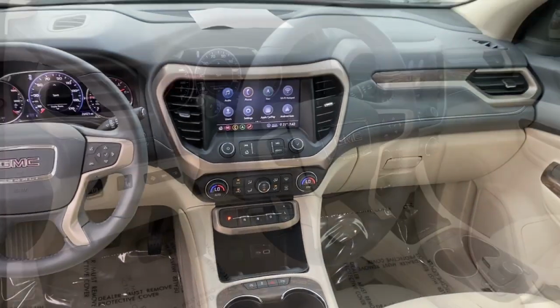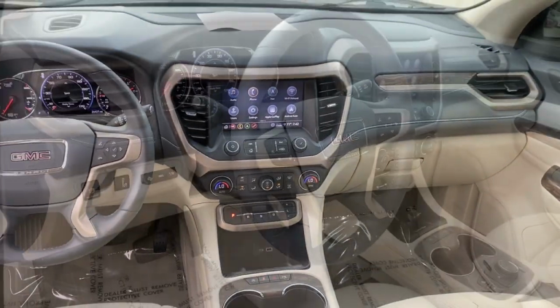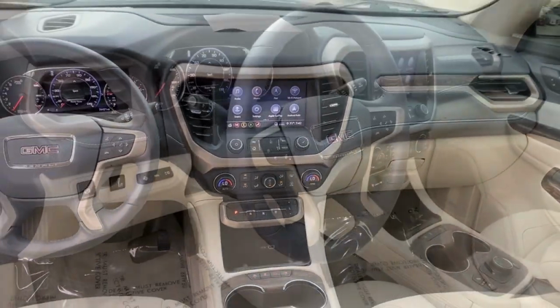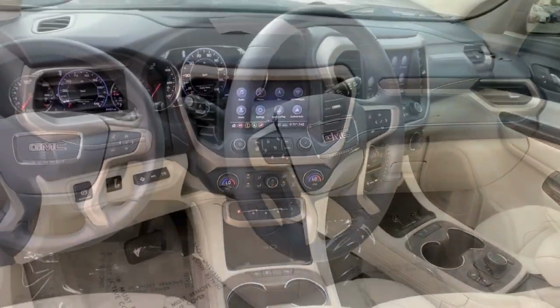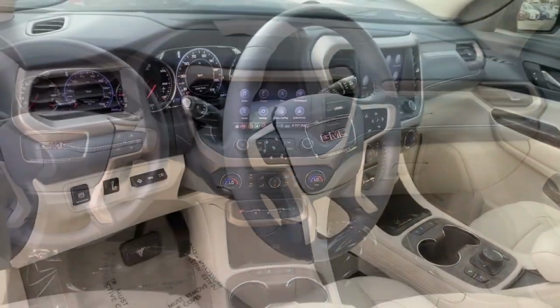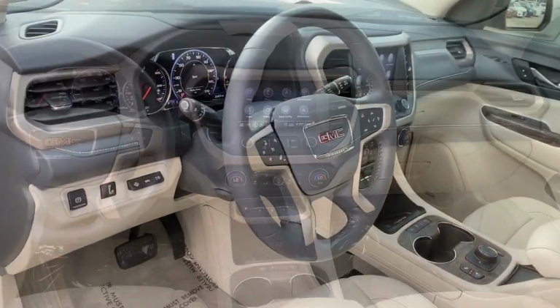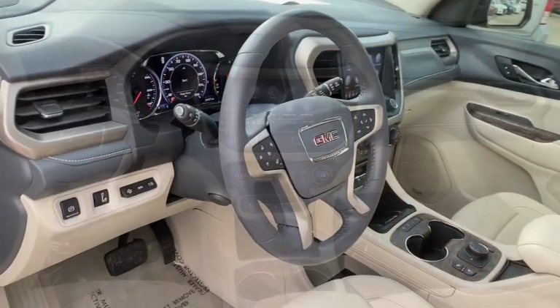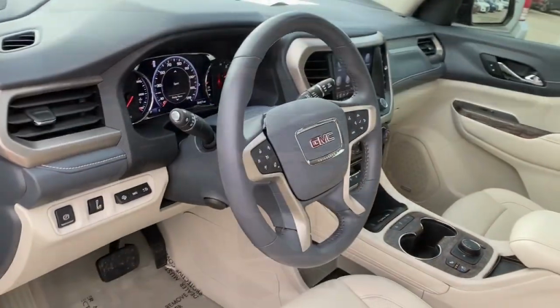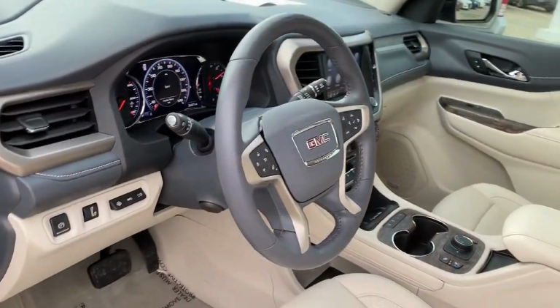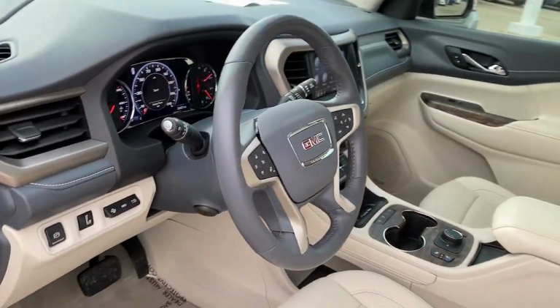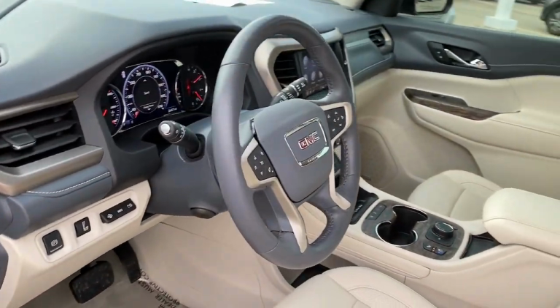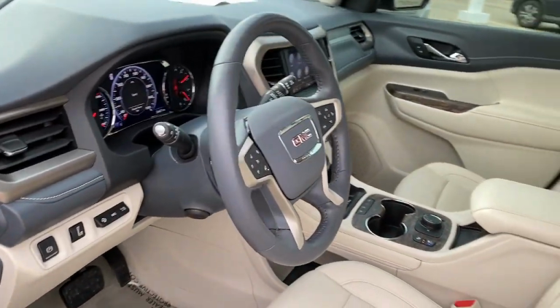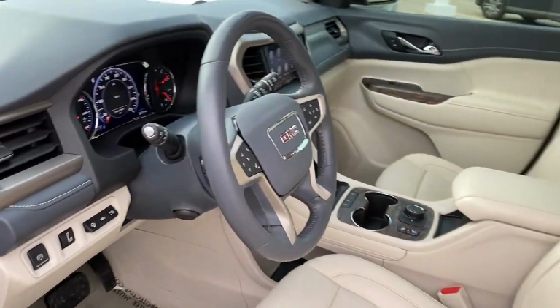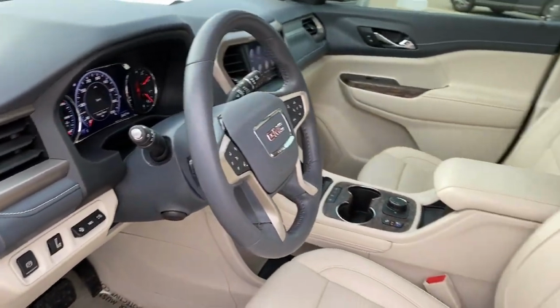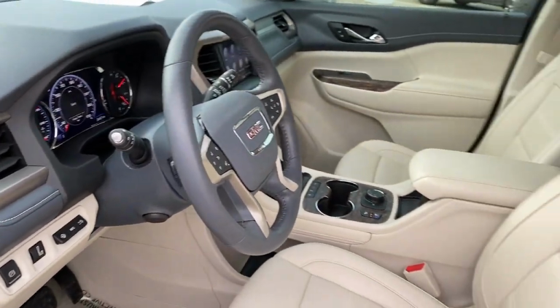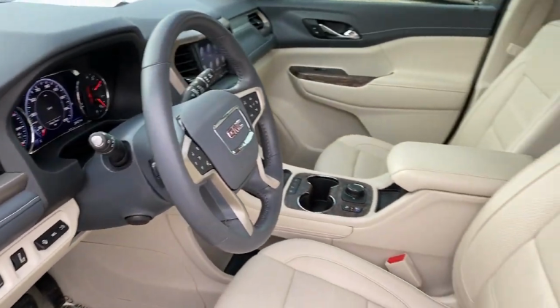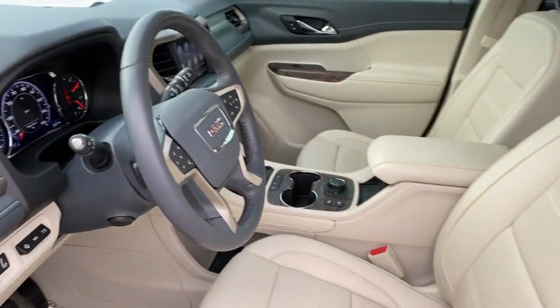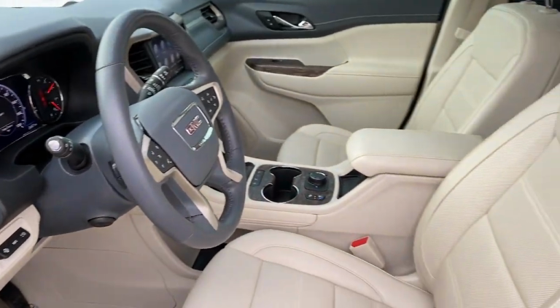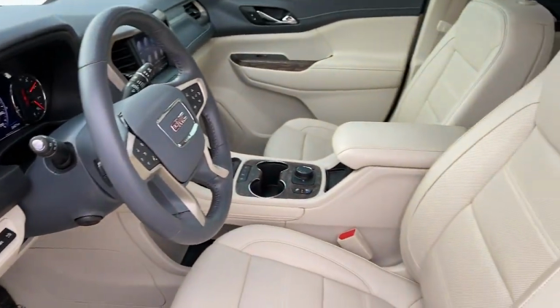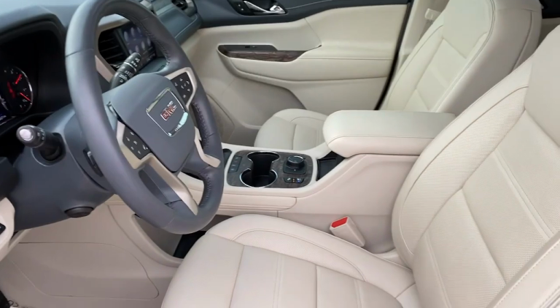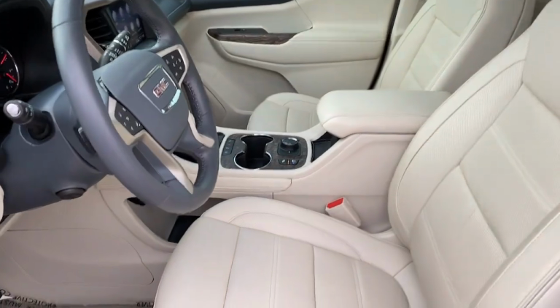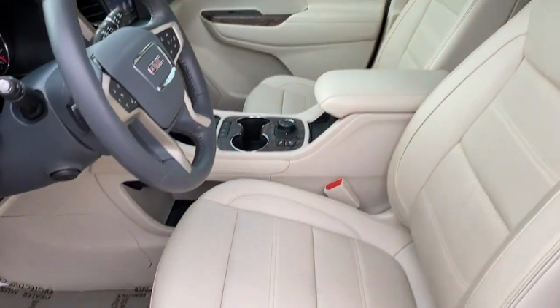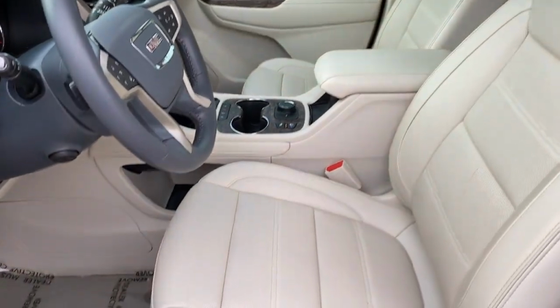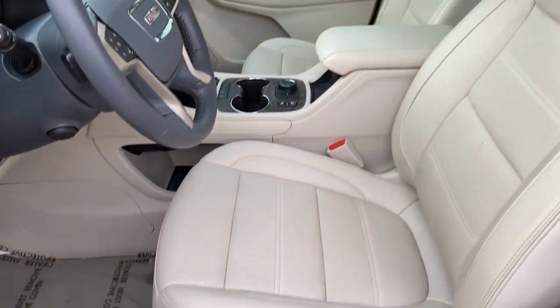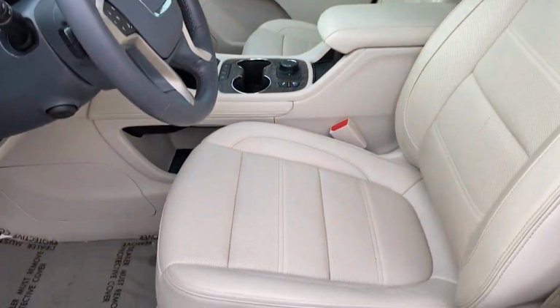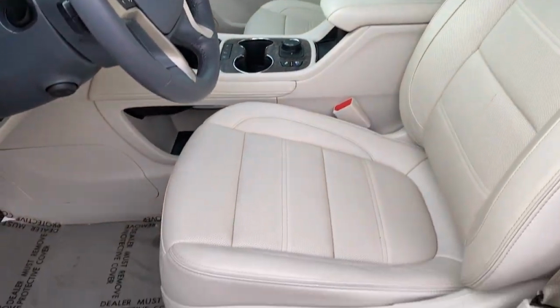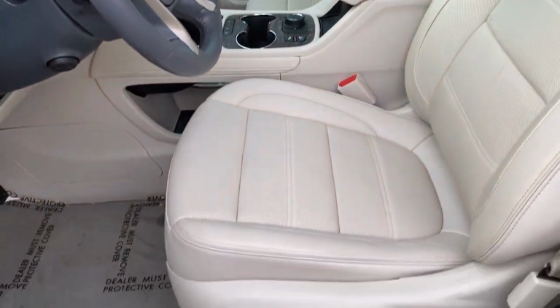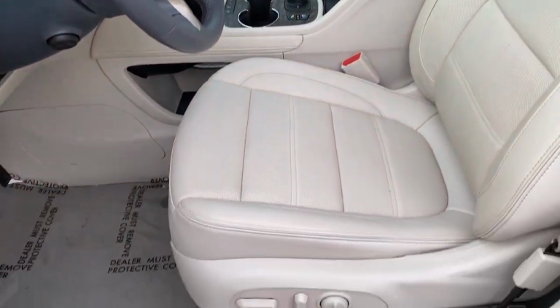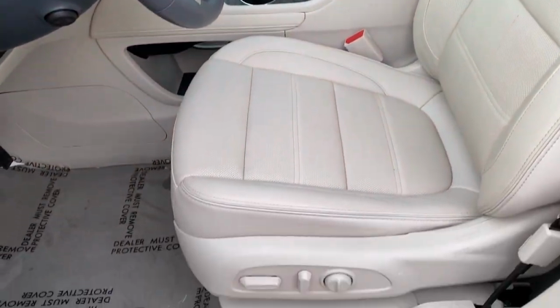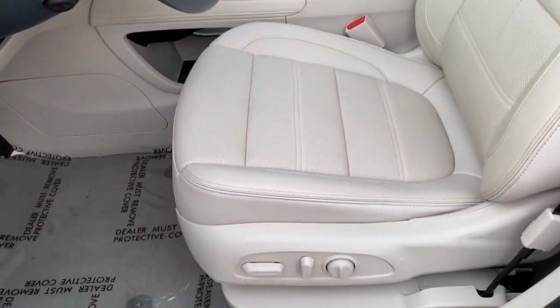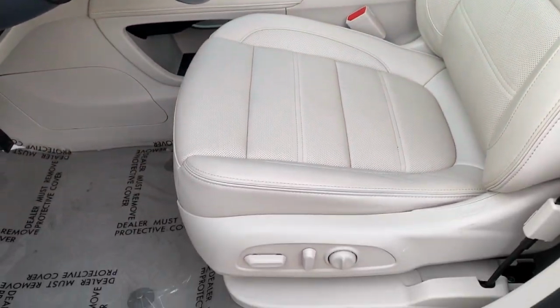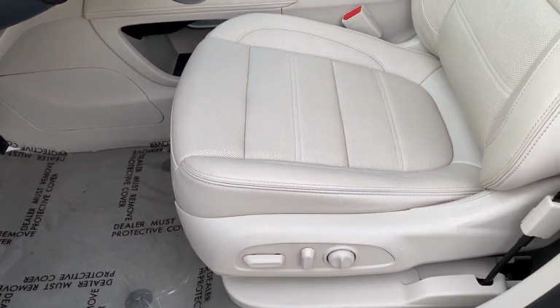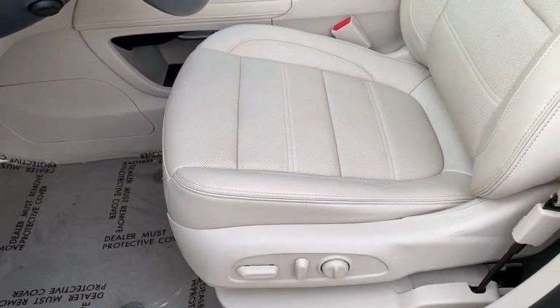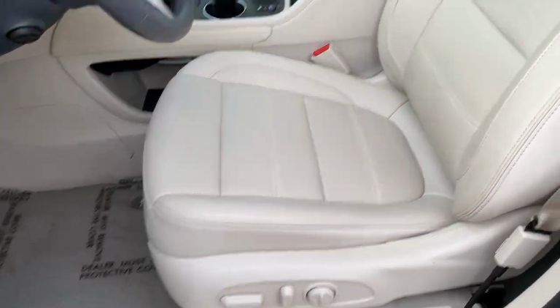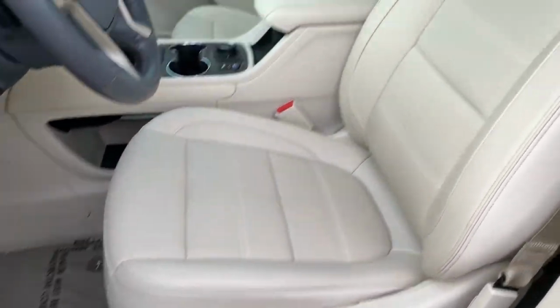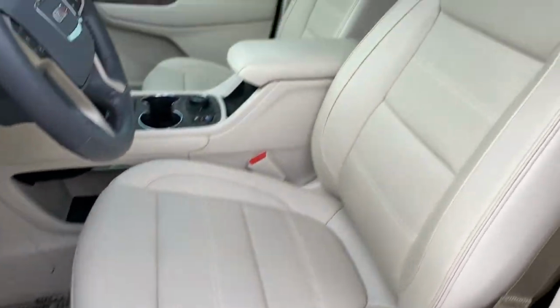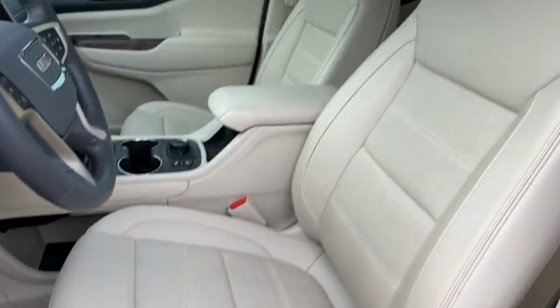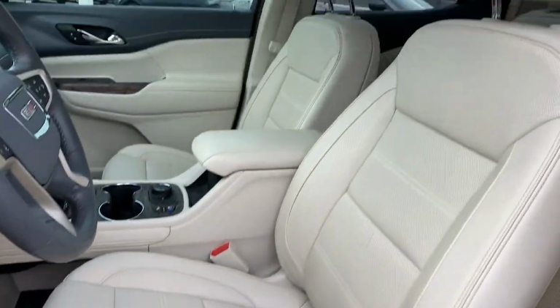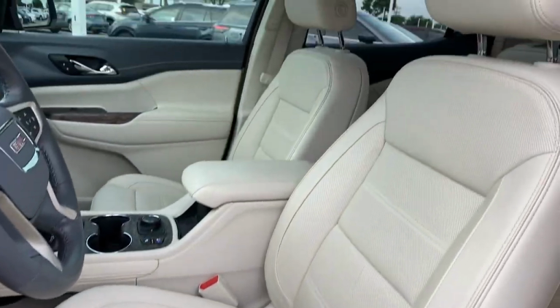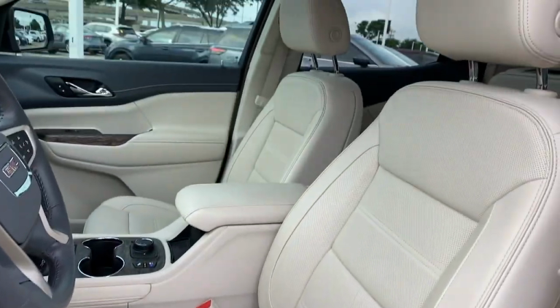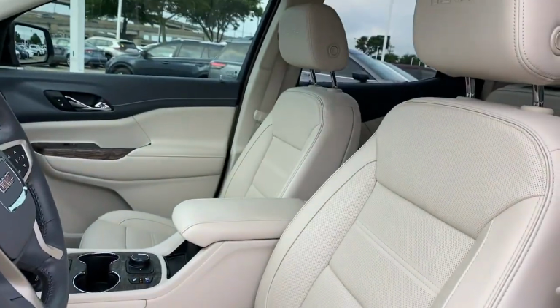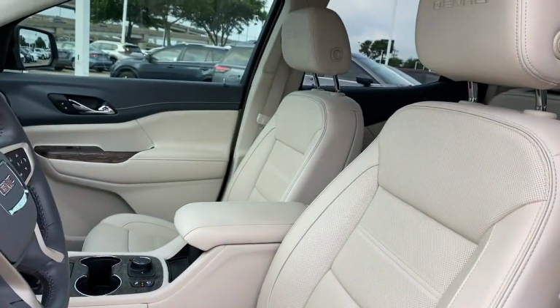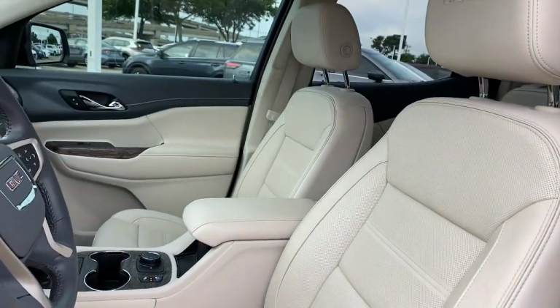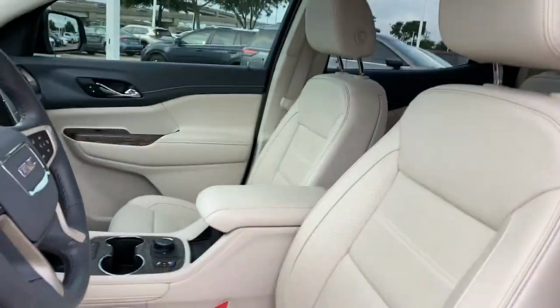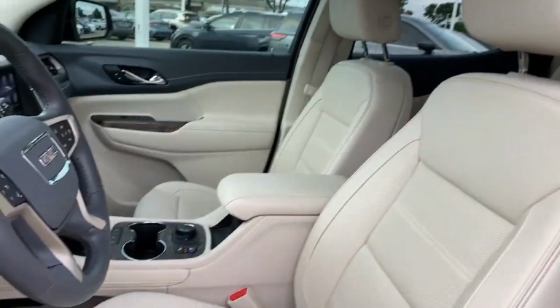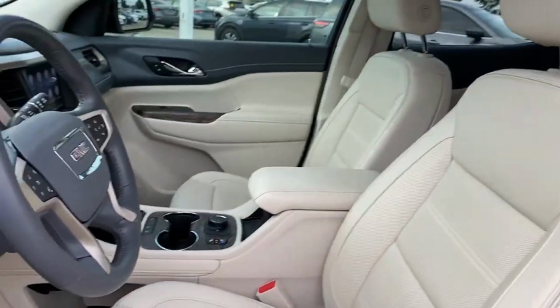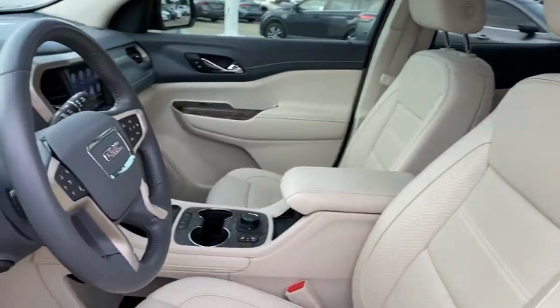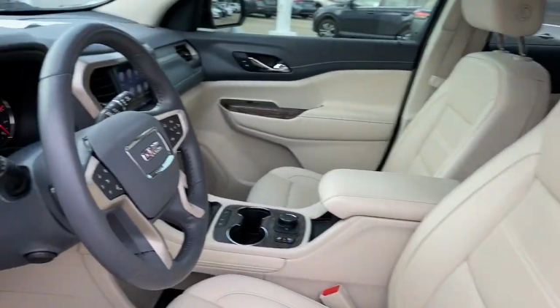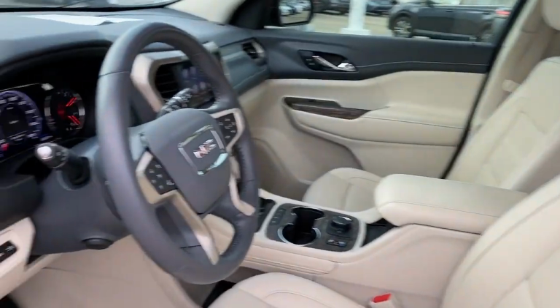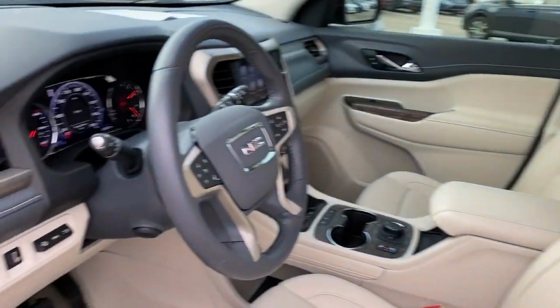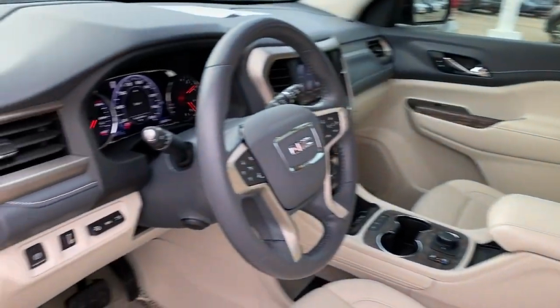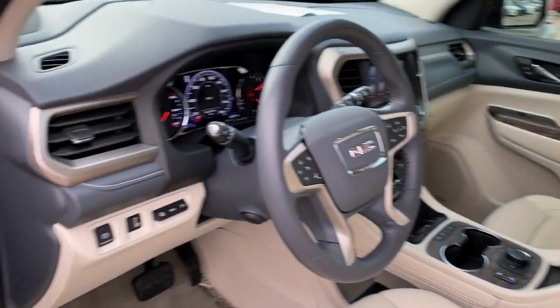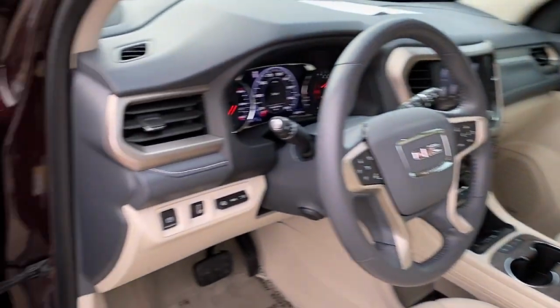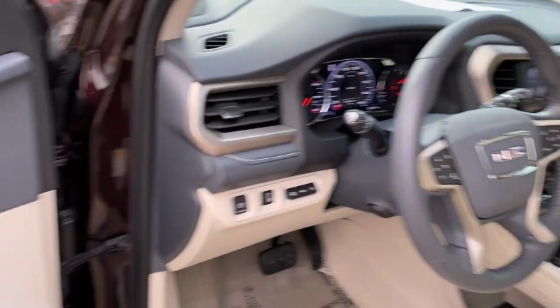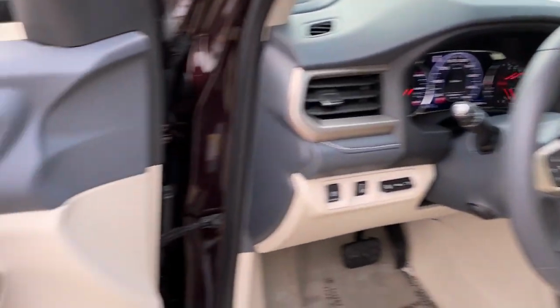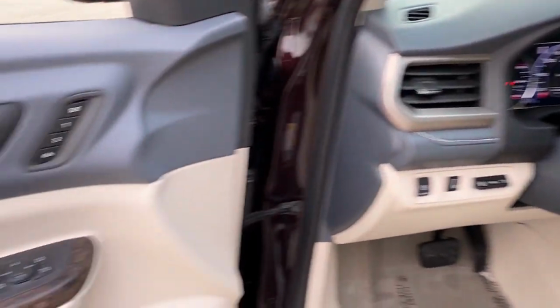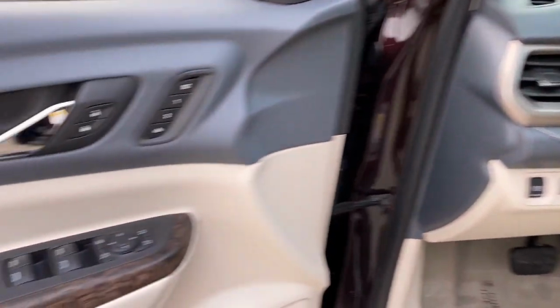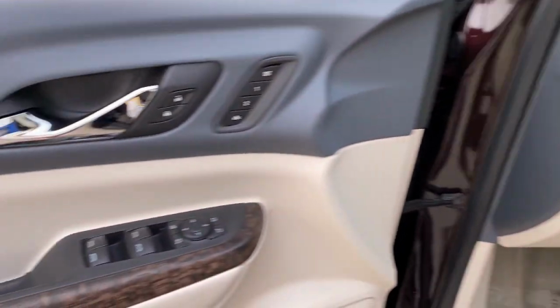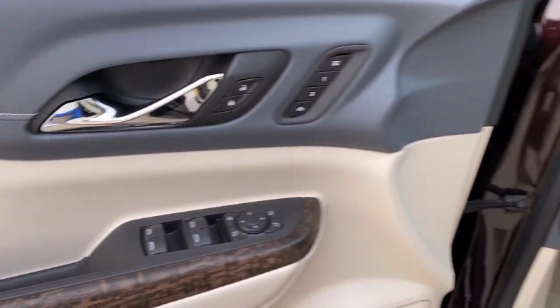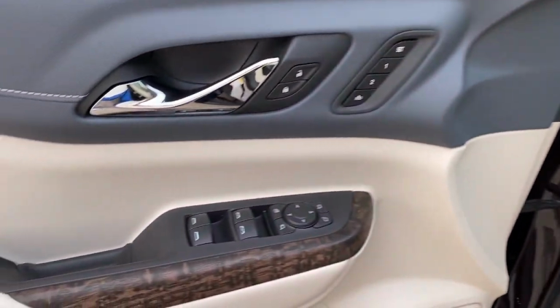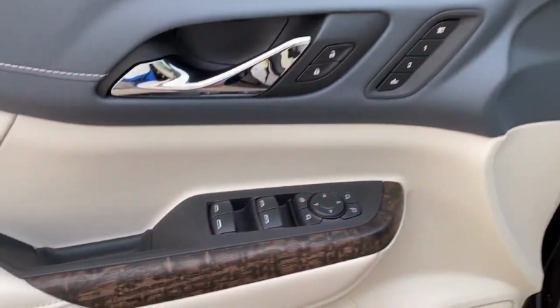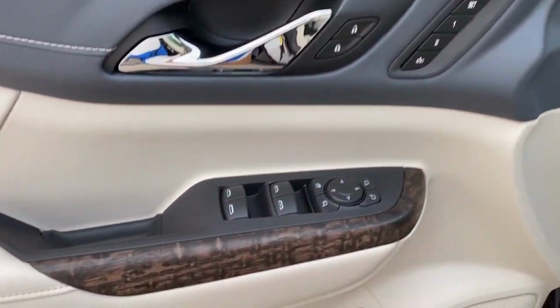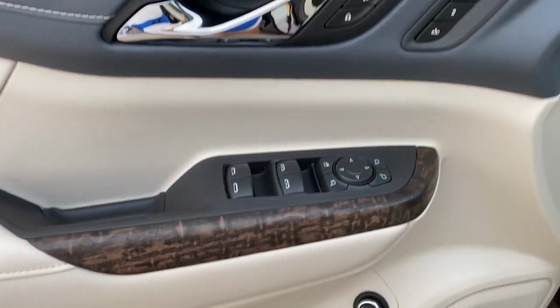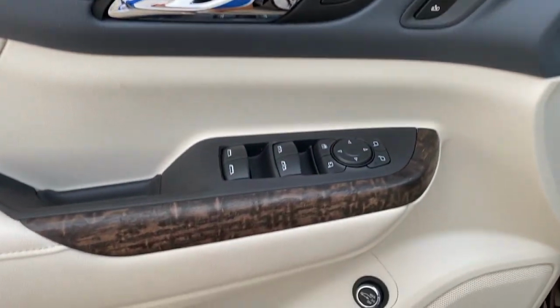Heated driver's seat, keyless entry, rear camera mirror, backup camera, heated rear seat, and heated mirrors.